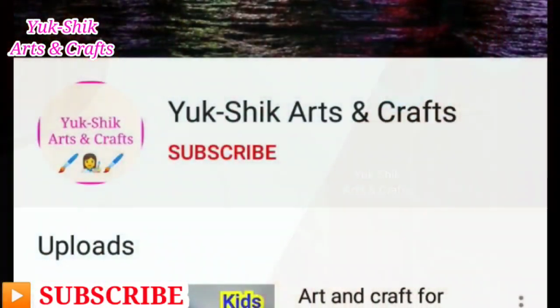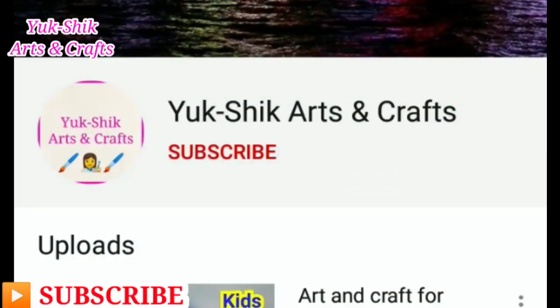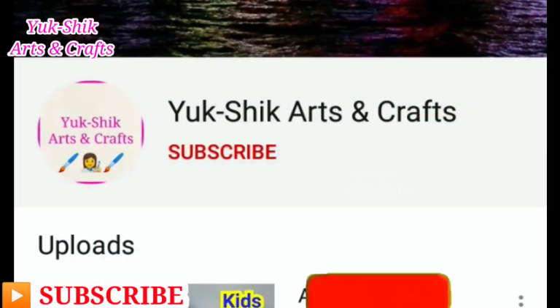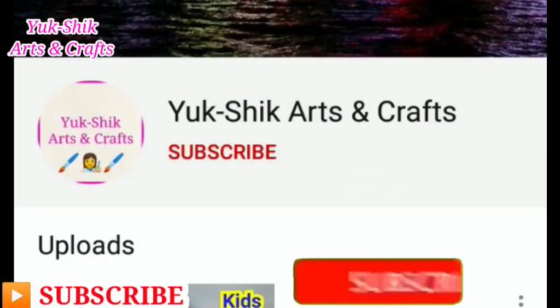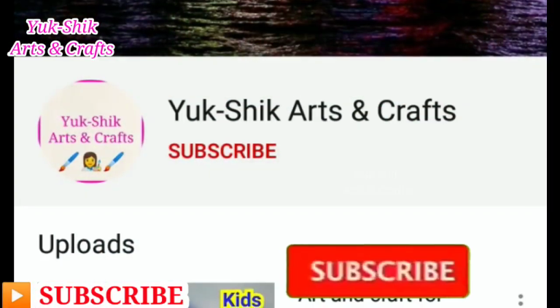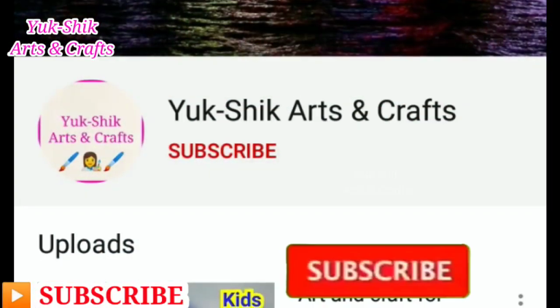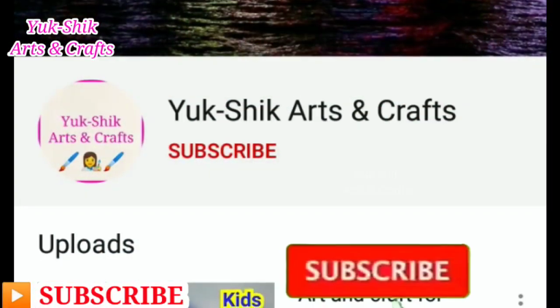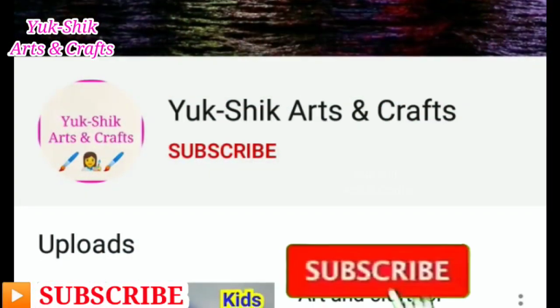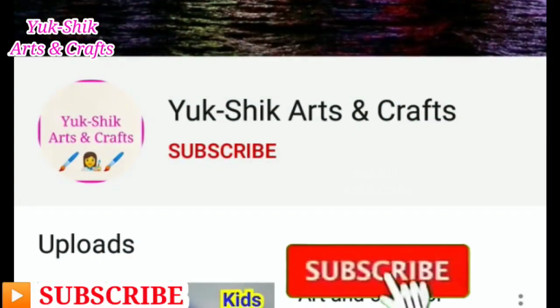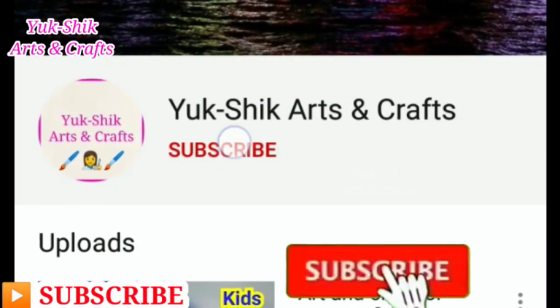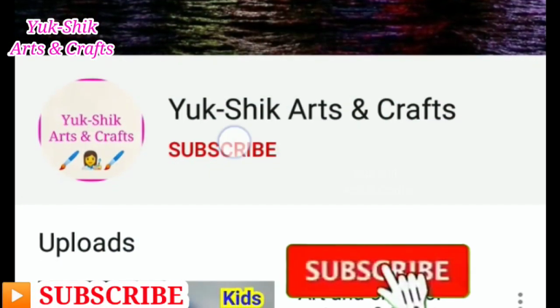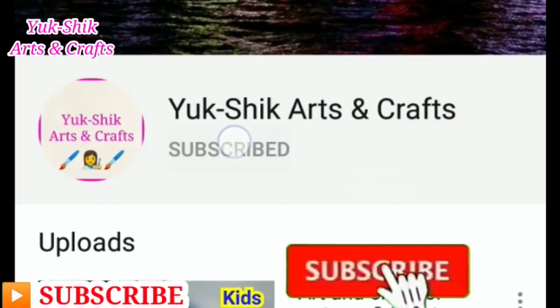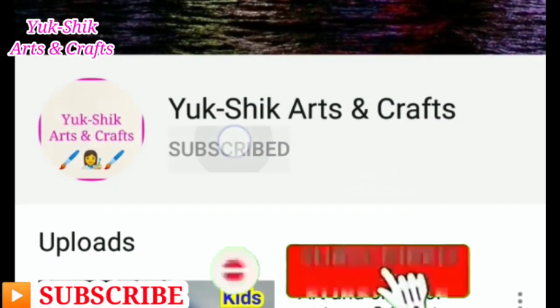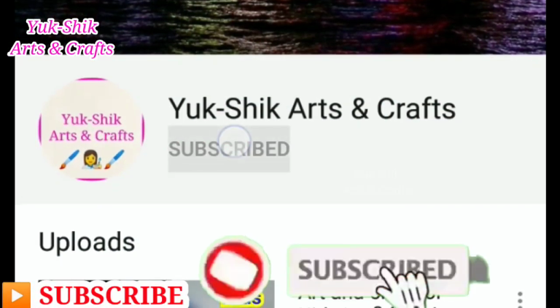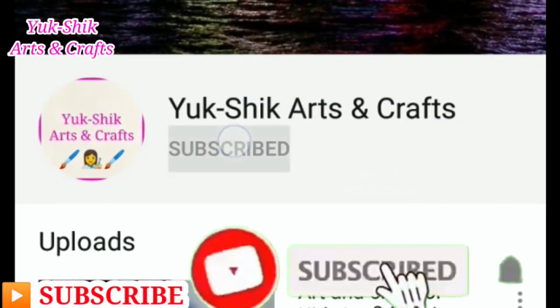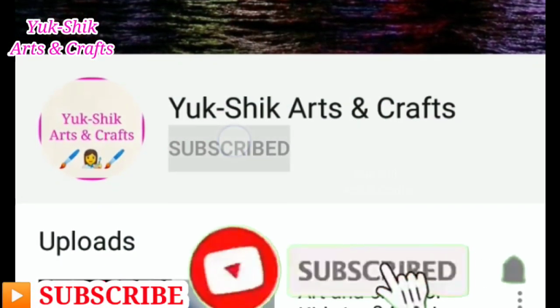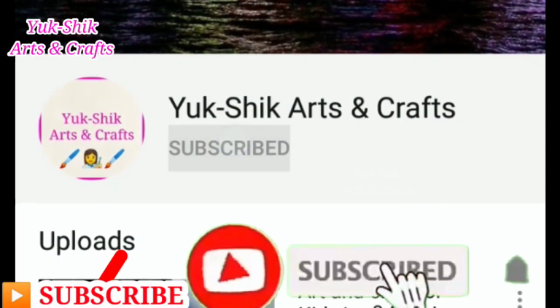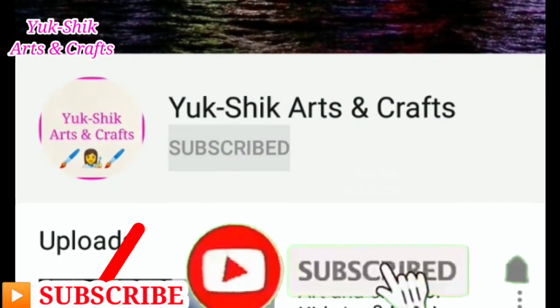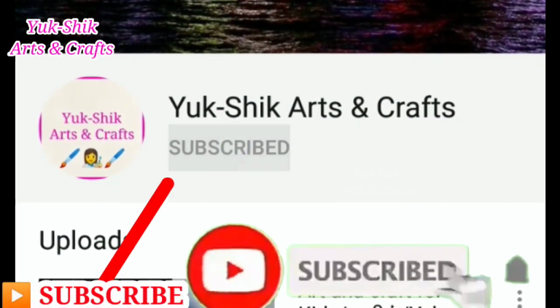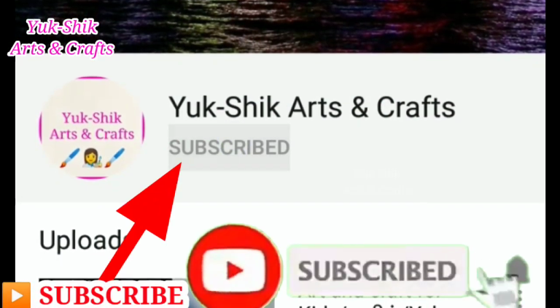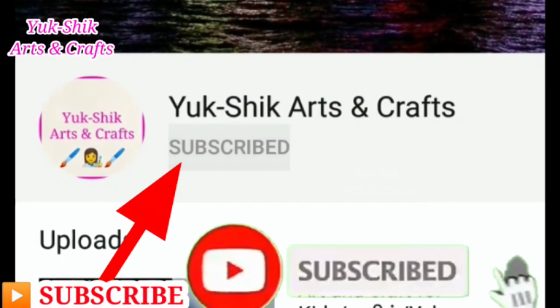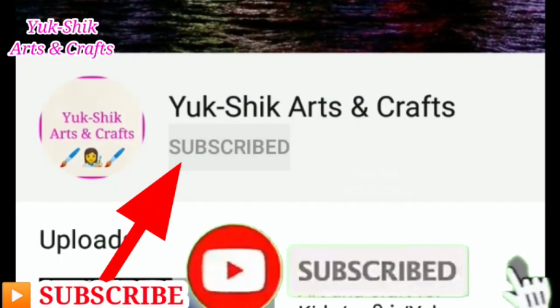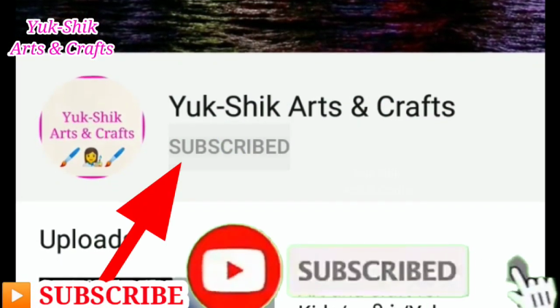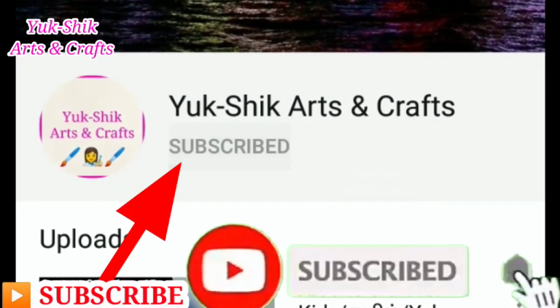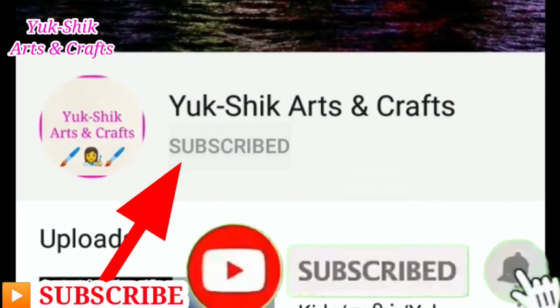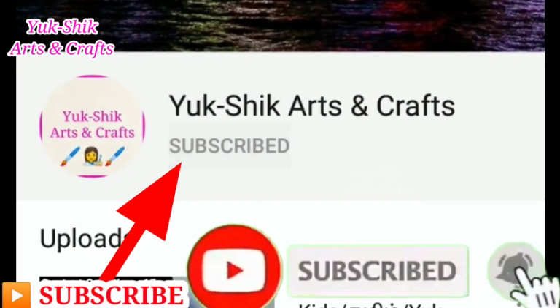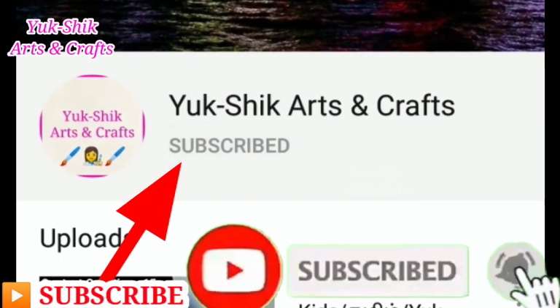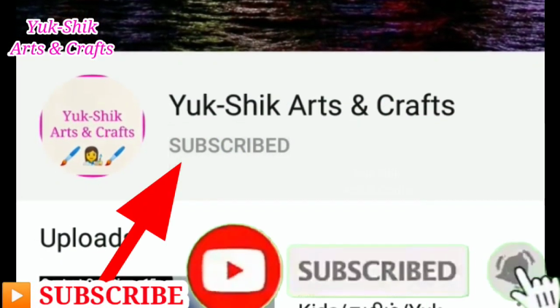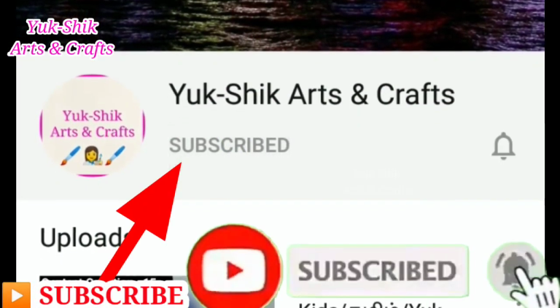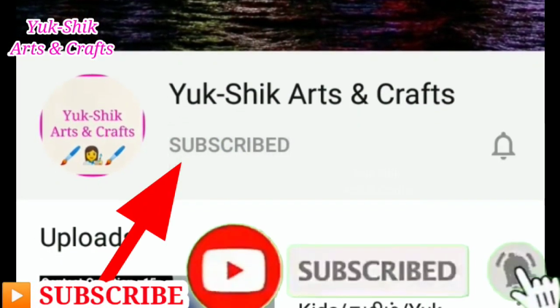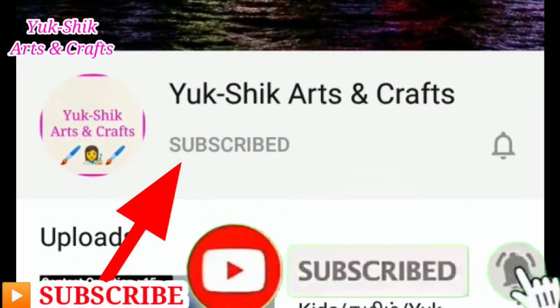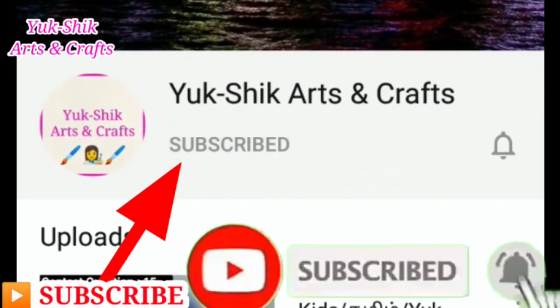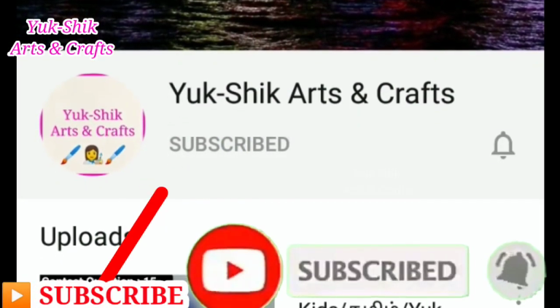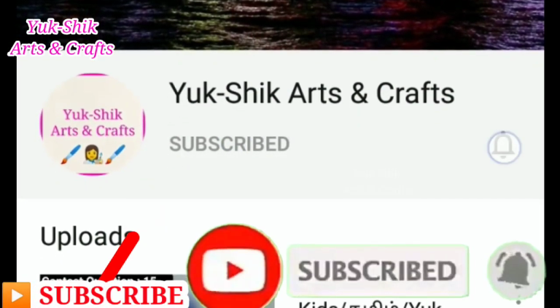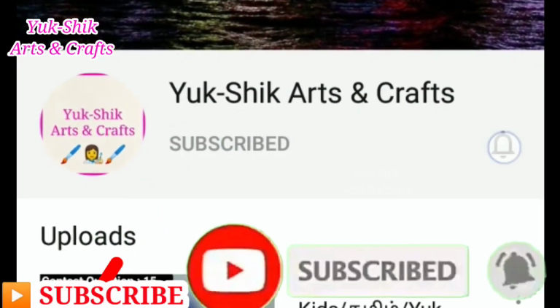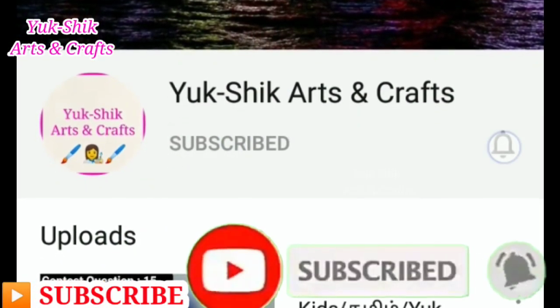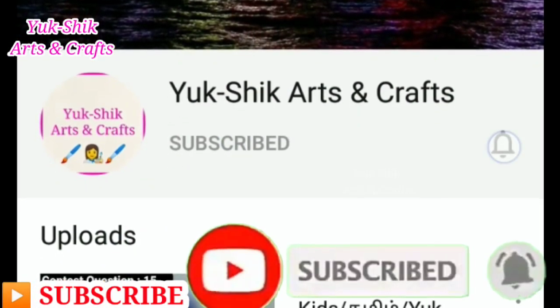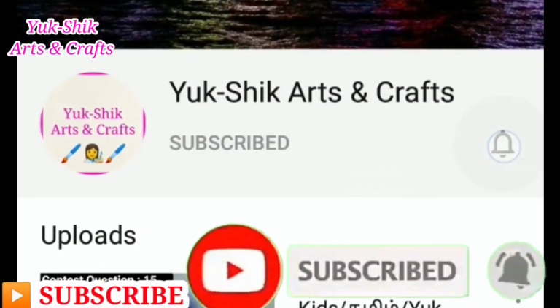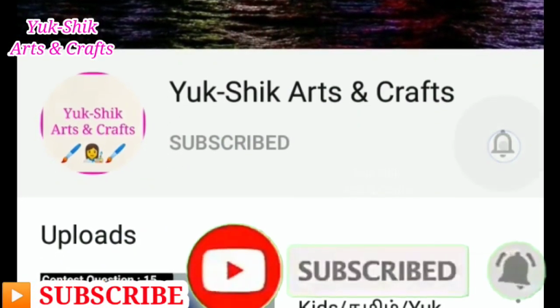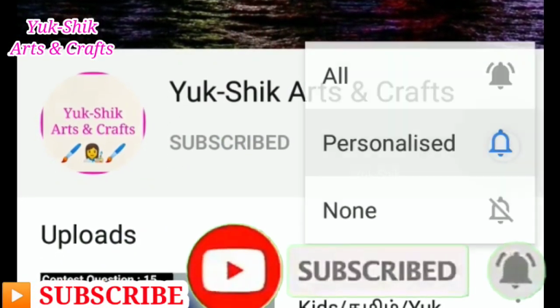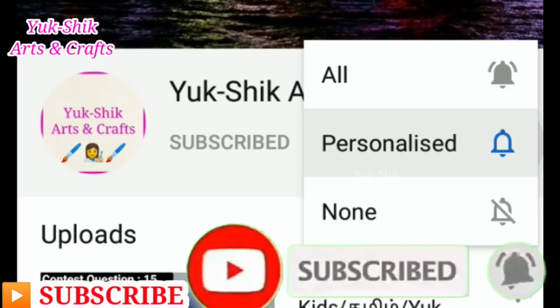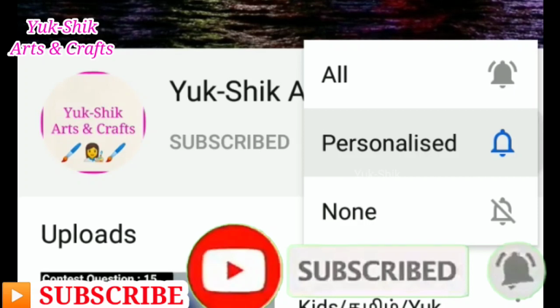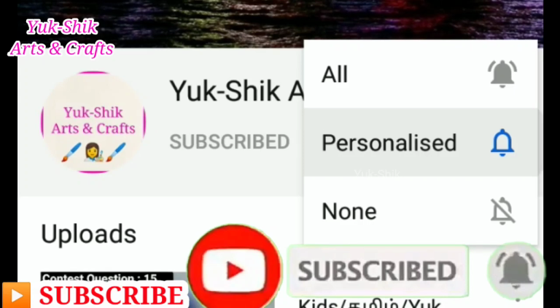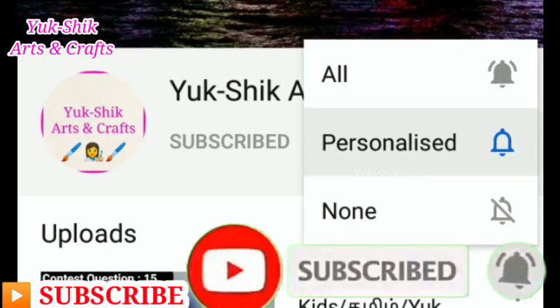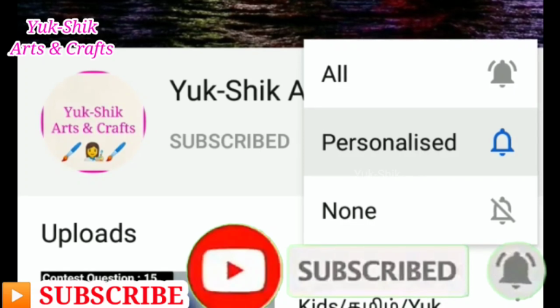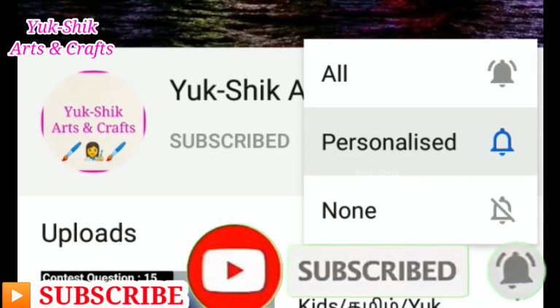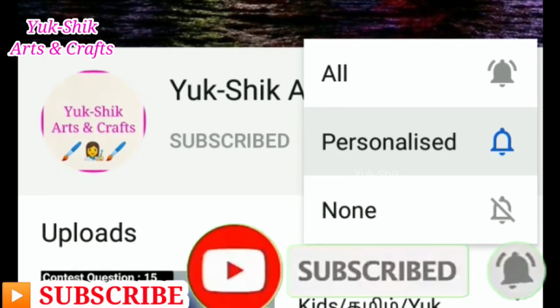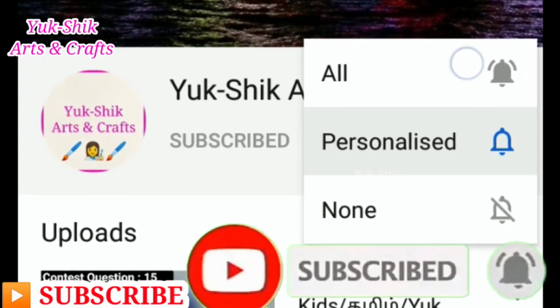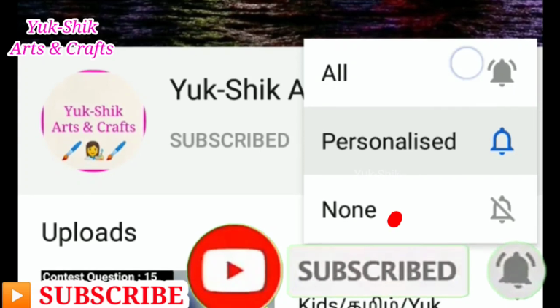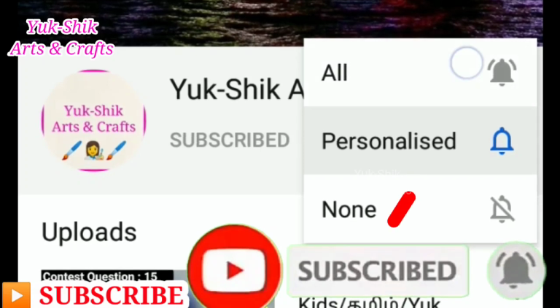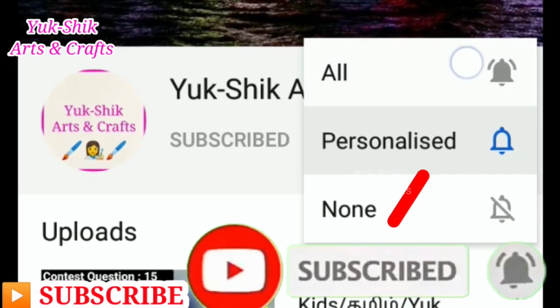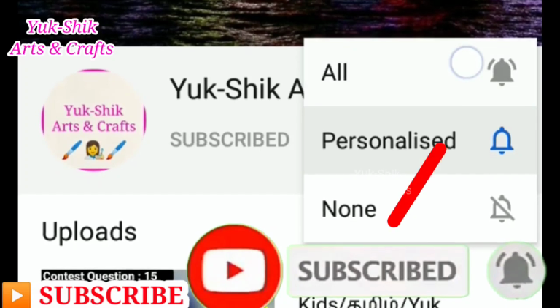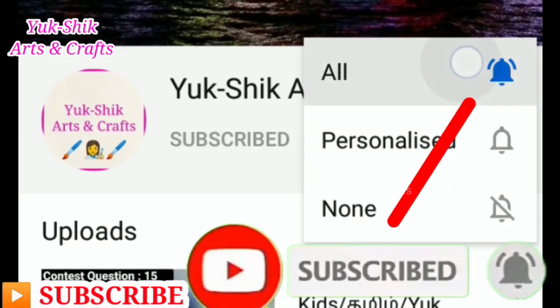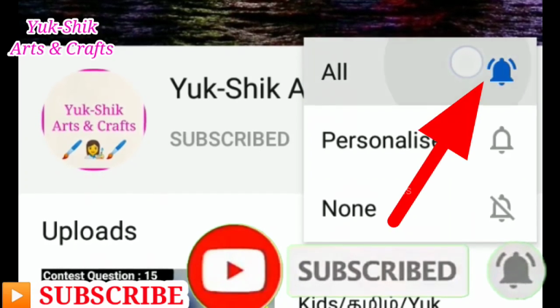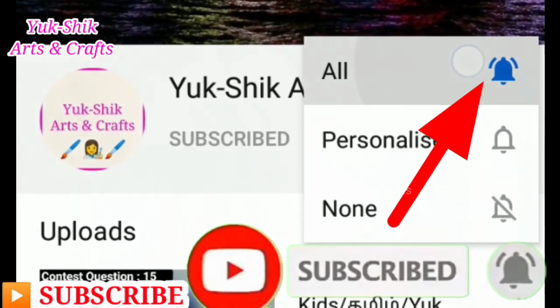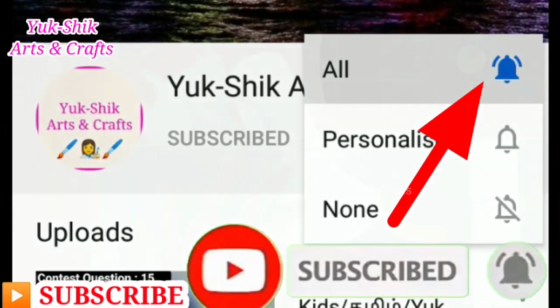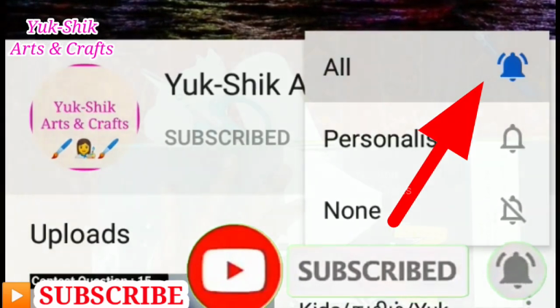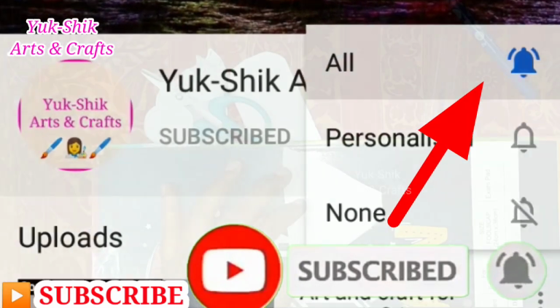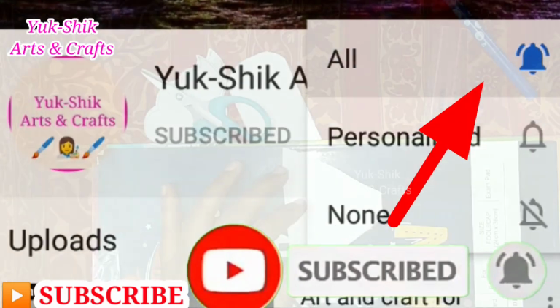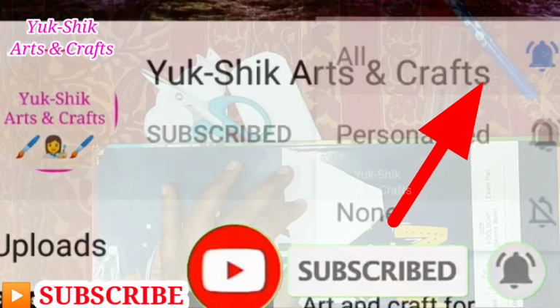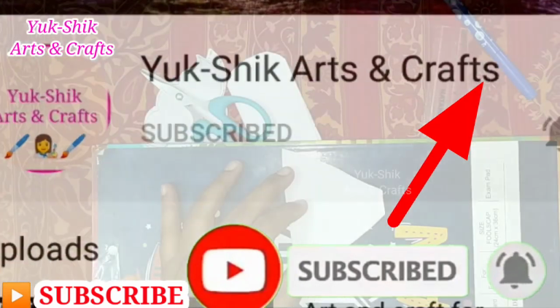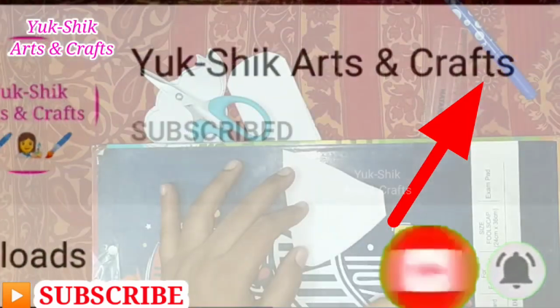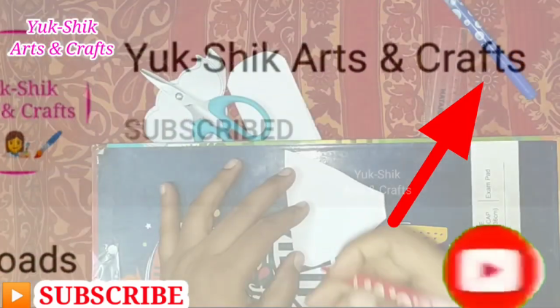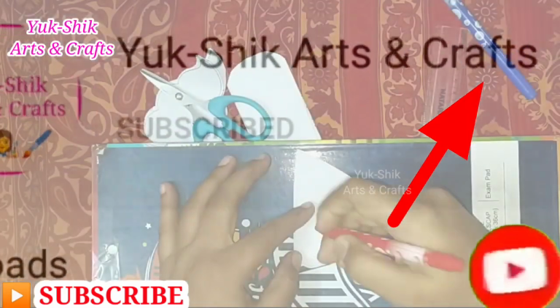You can see our channel — please subscribe and click the bell button. You'll get notifications on daily craft videos.